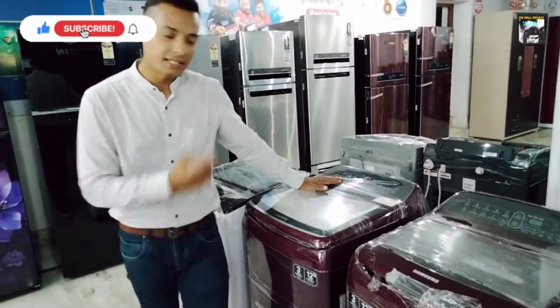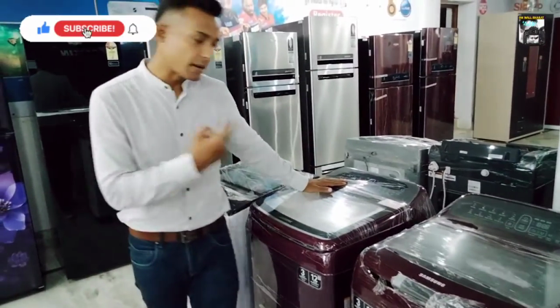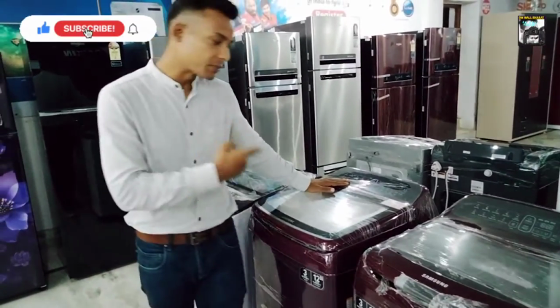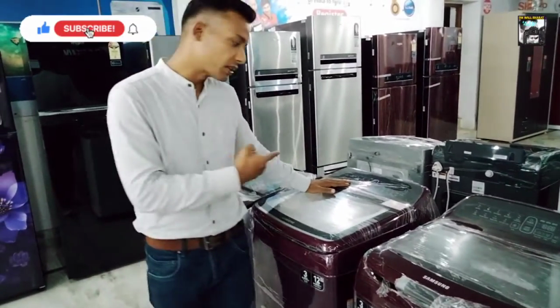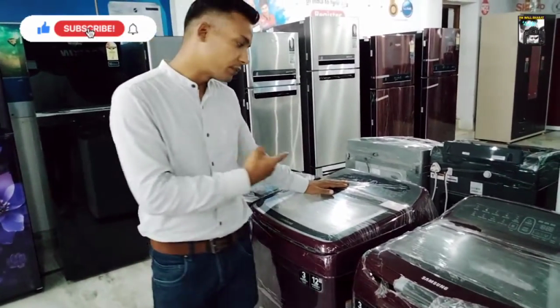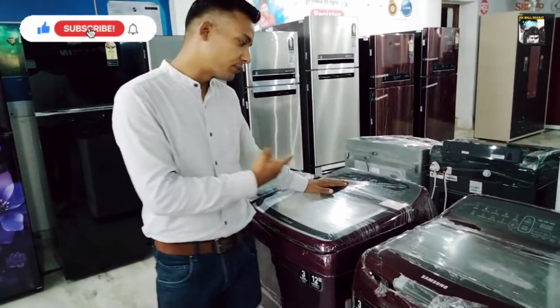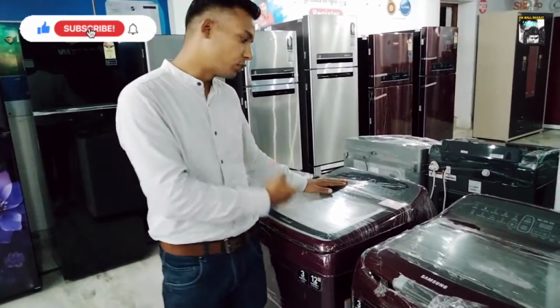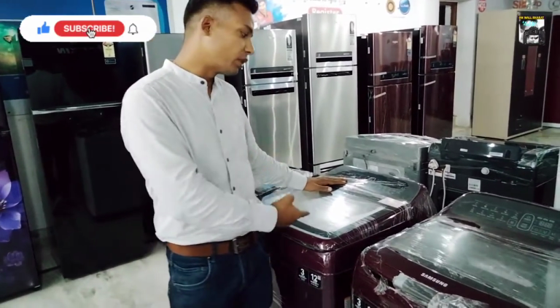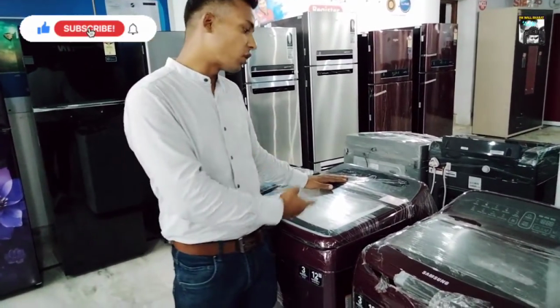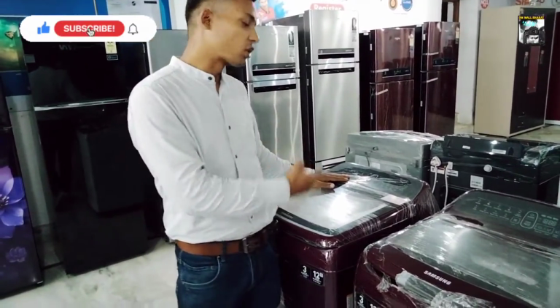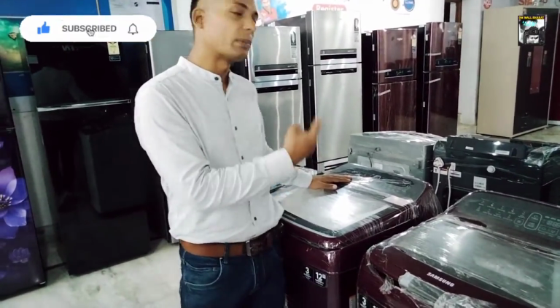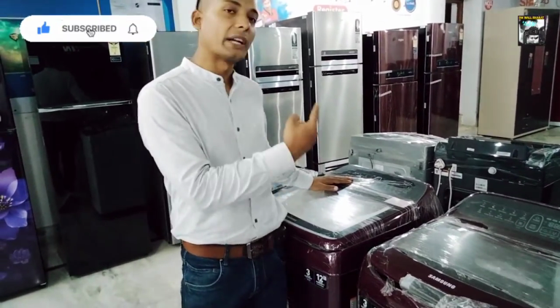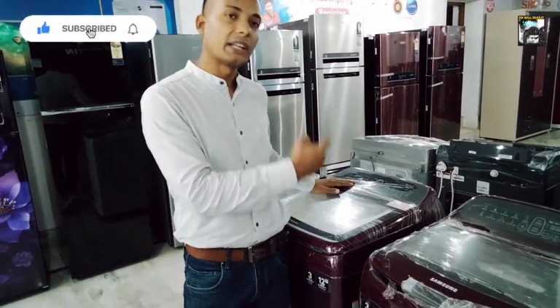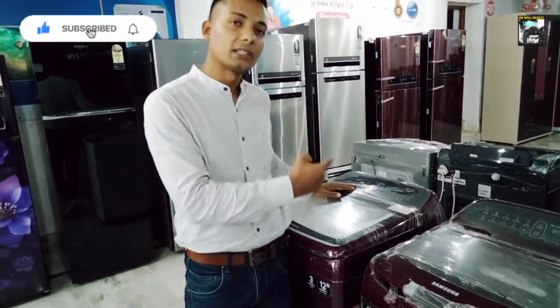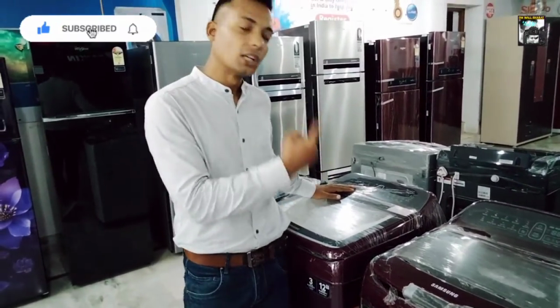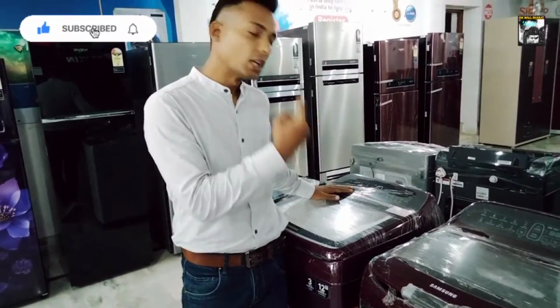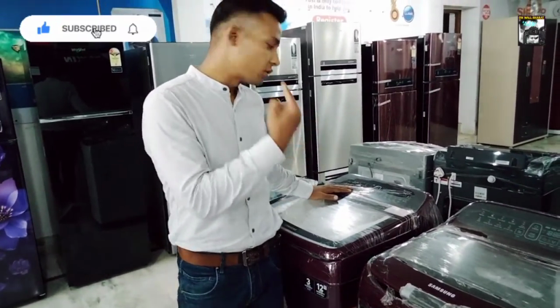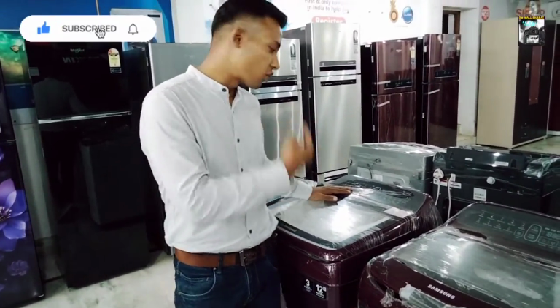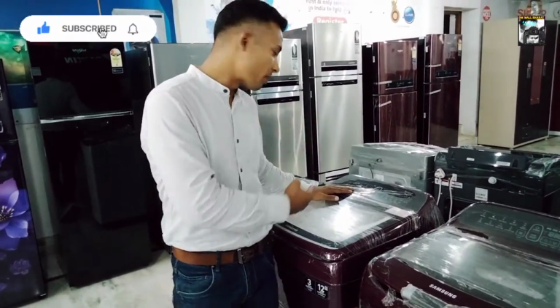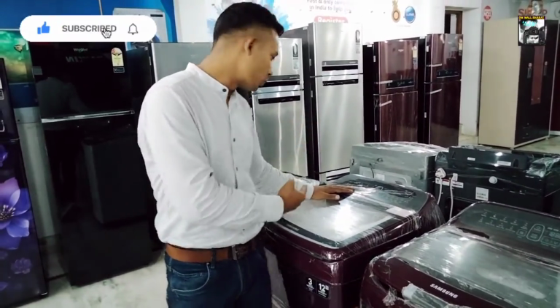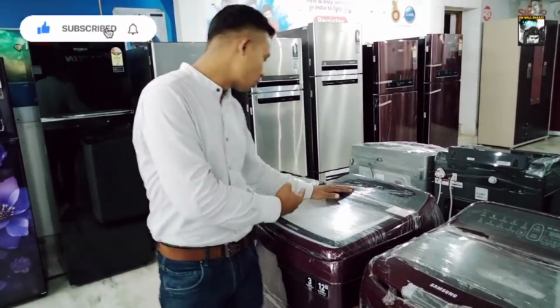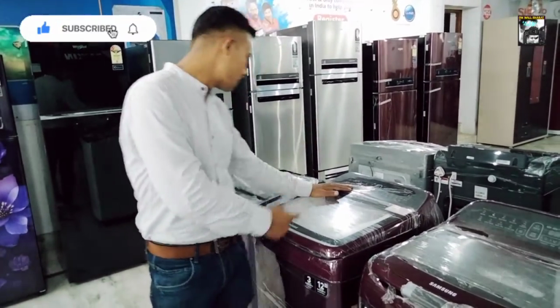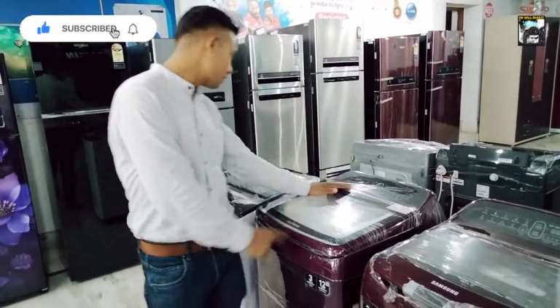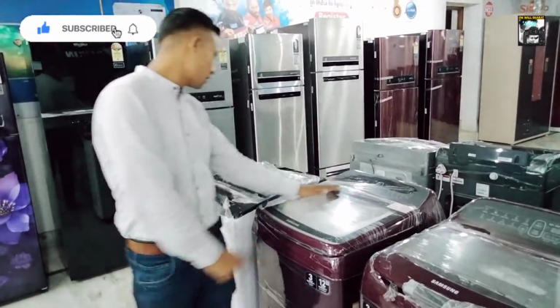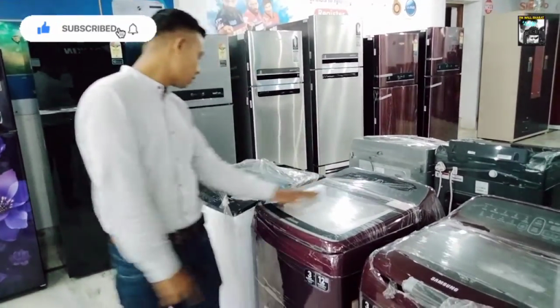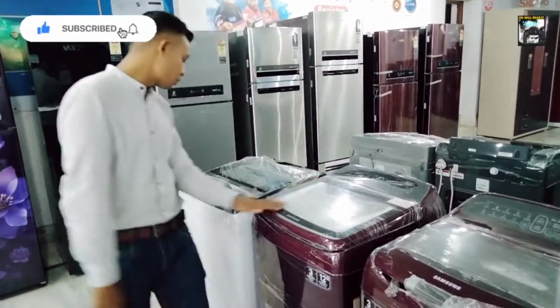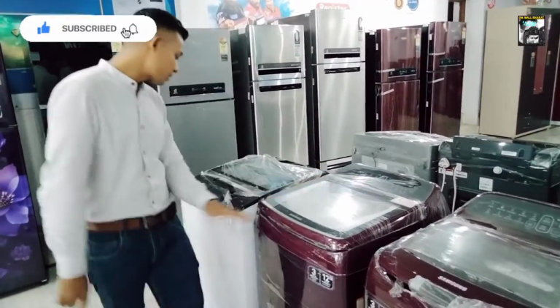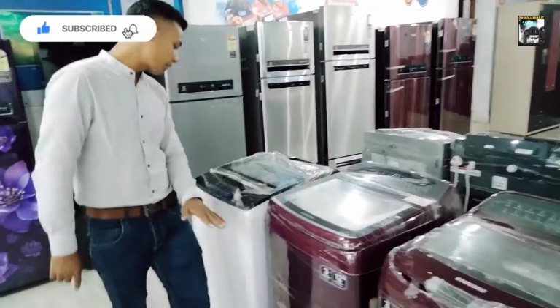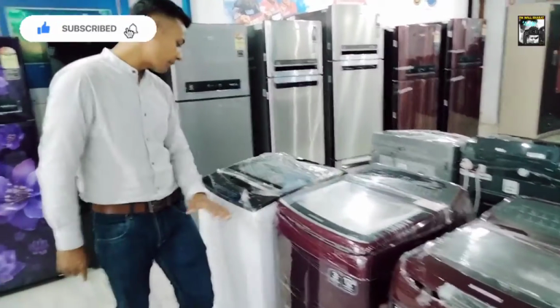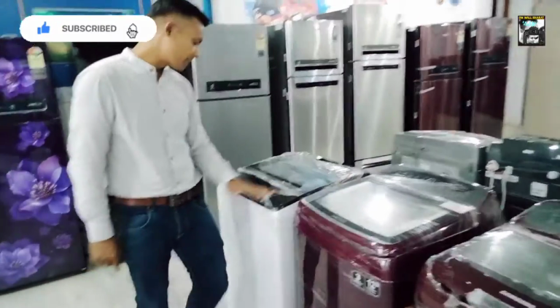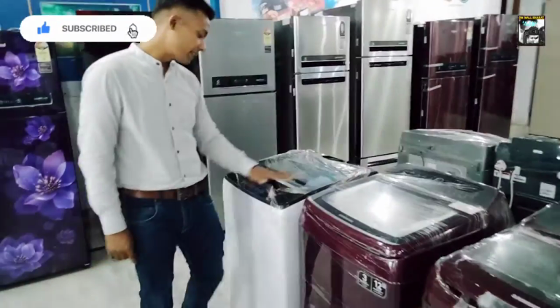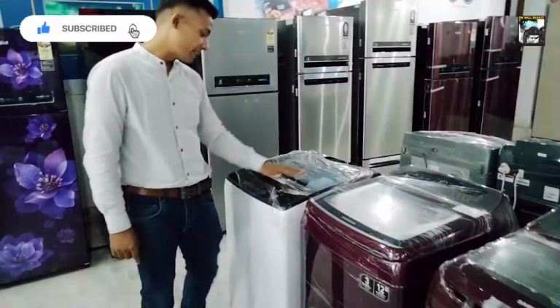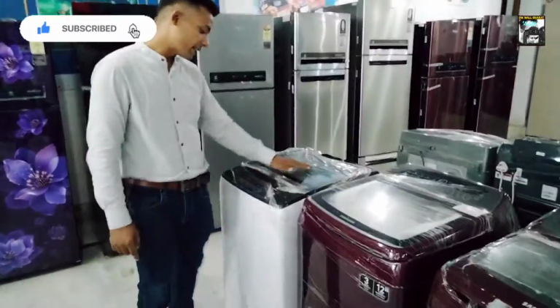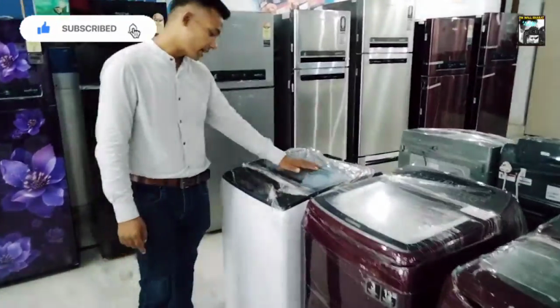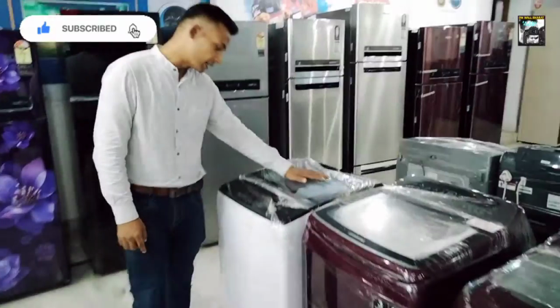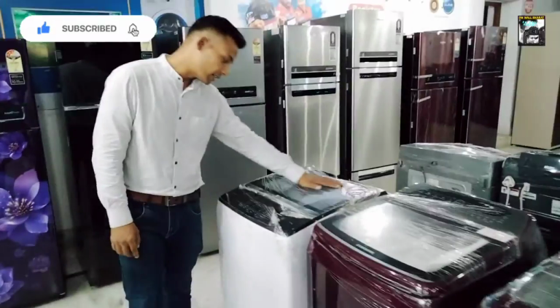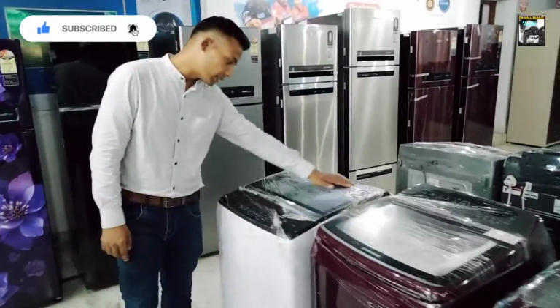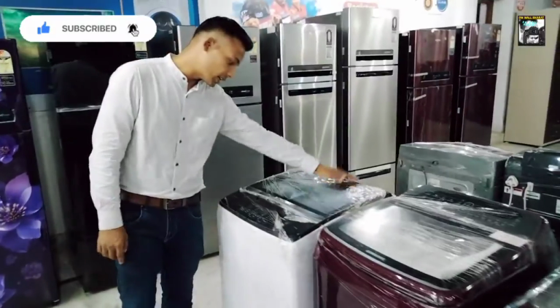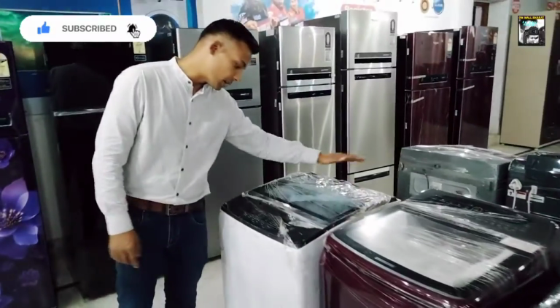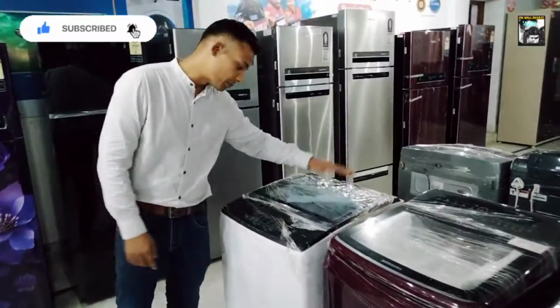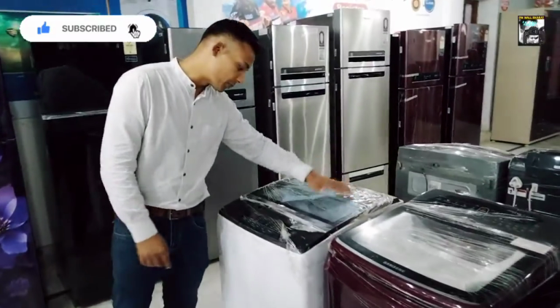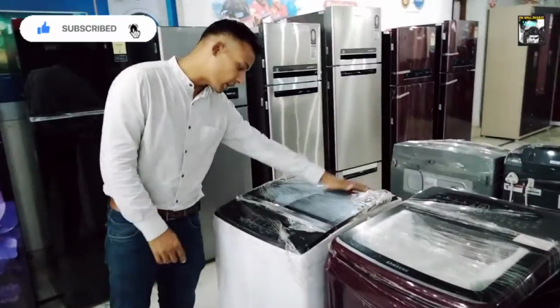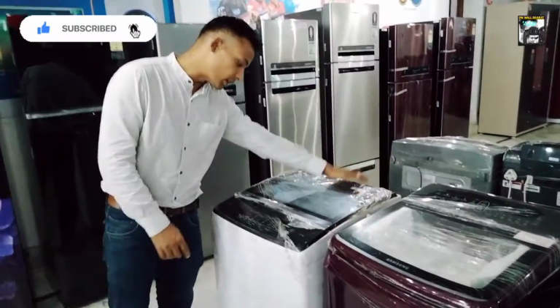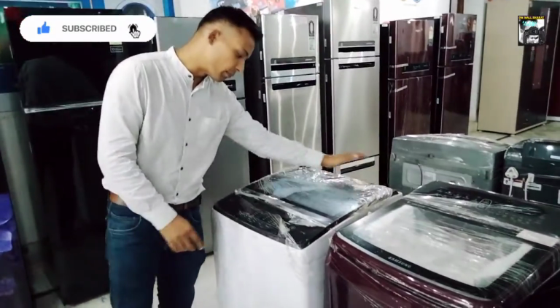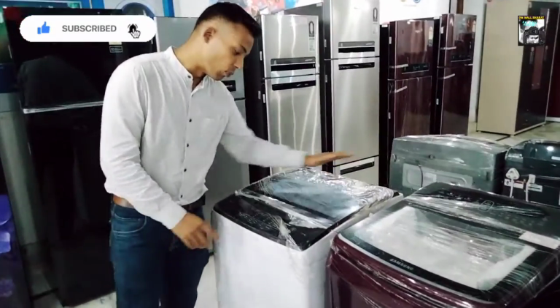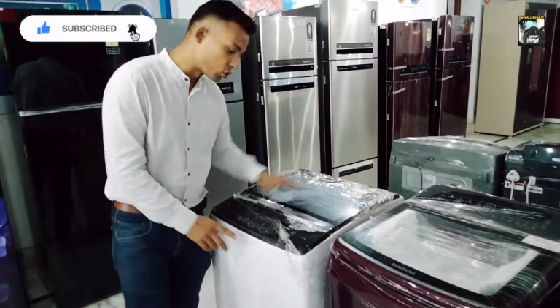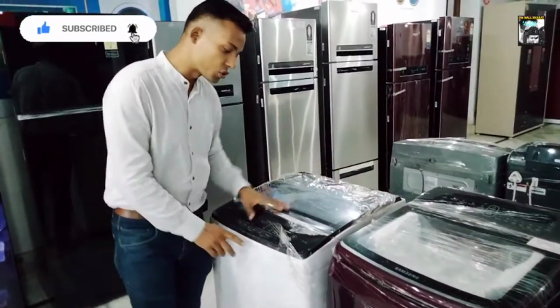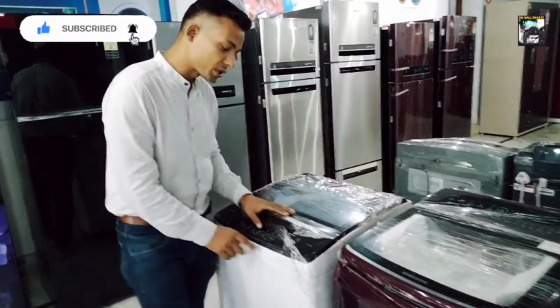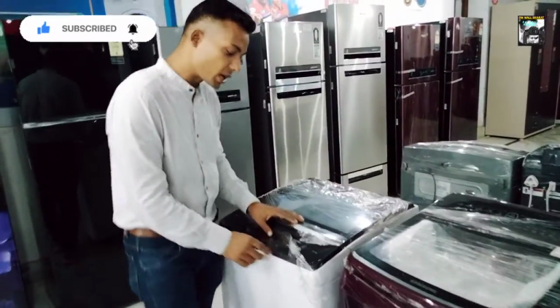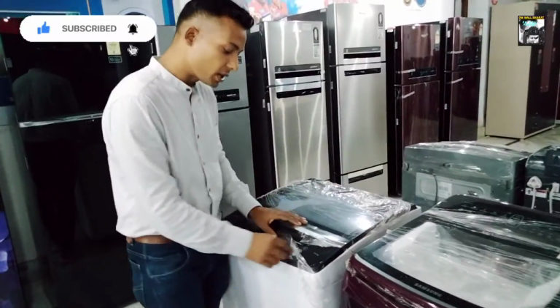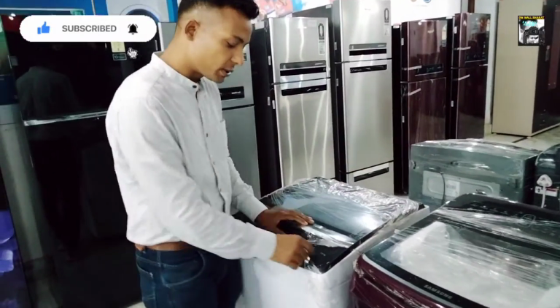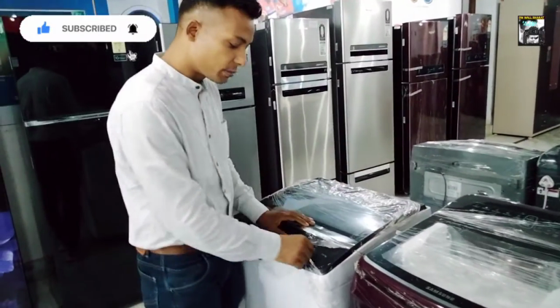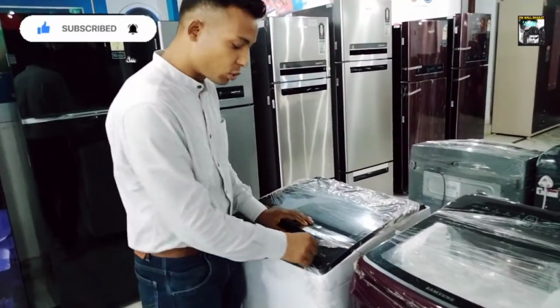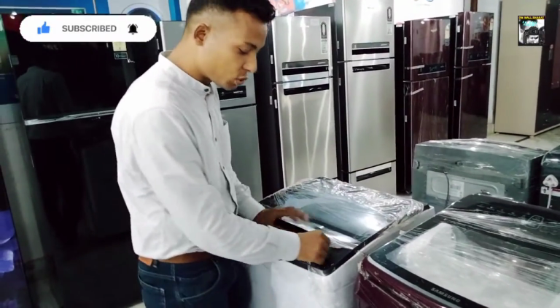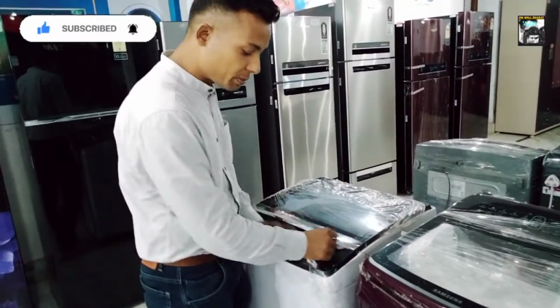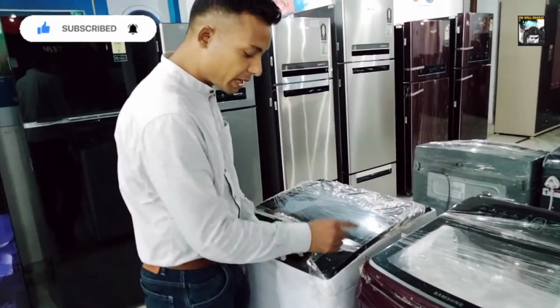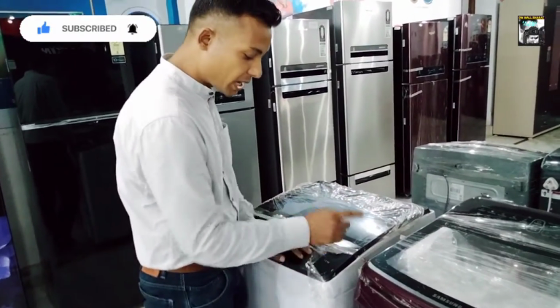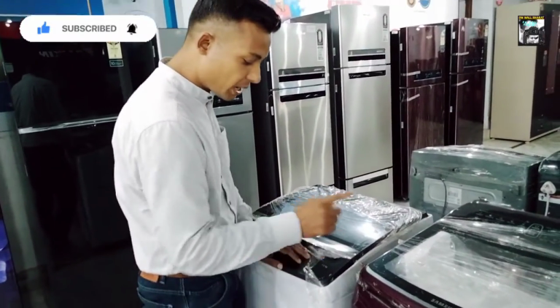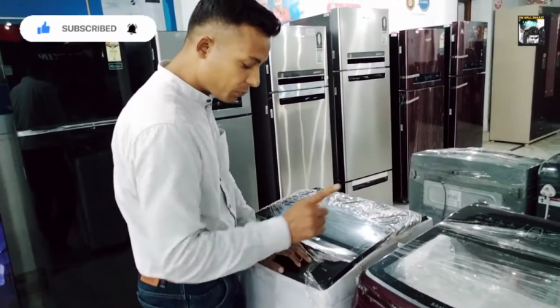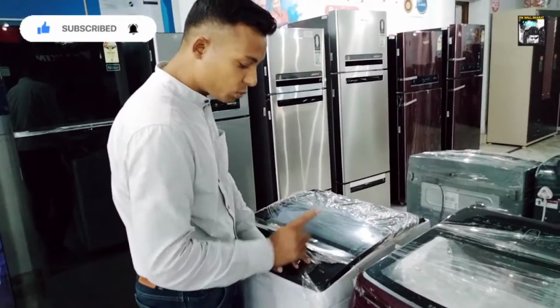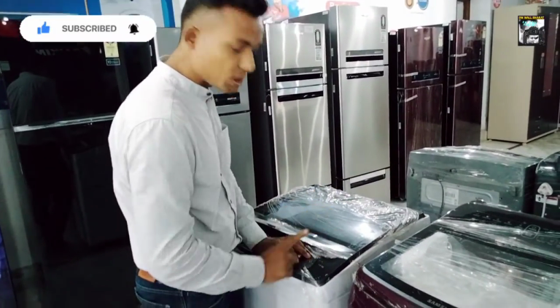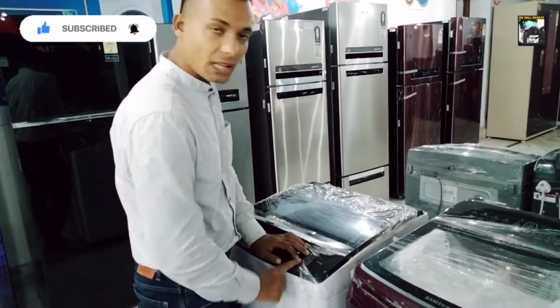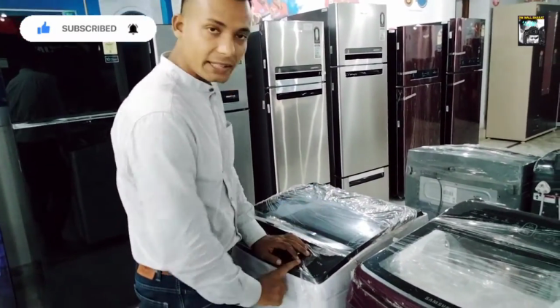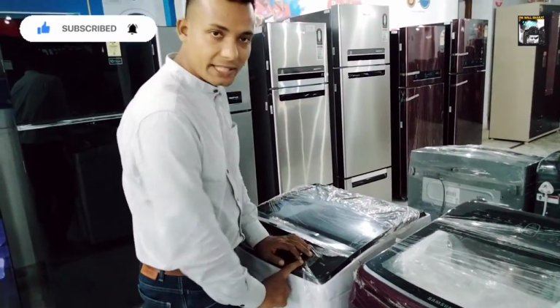So, this is 3 kg, I have a fully automatic 4 kg, and this is 7 kg. For that, you will get 7 kg available.